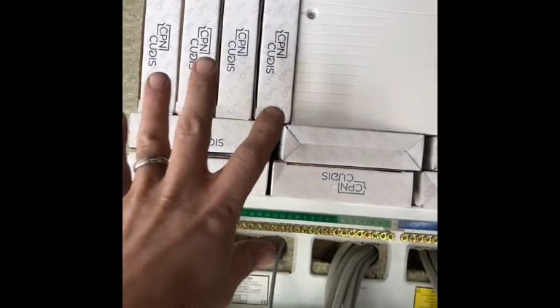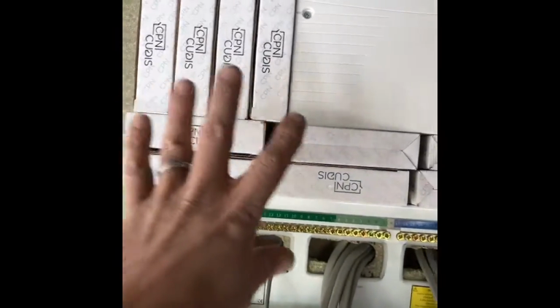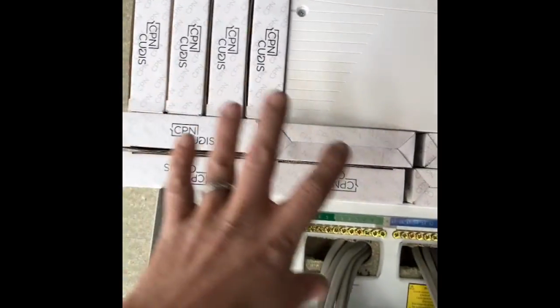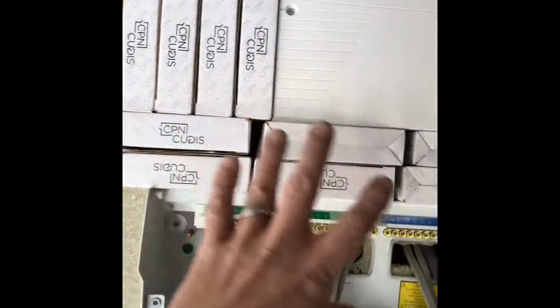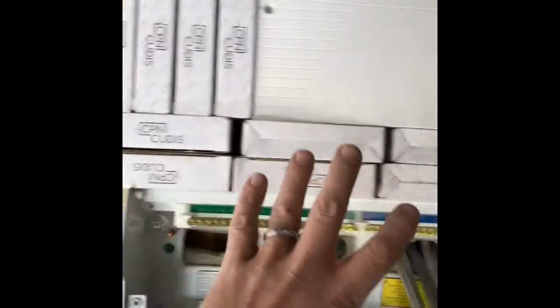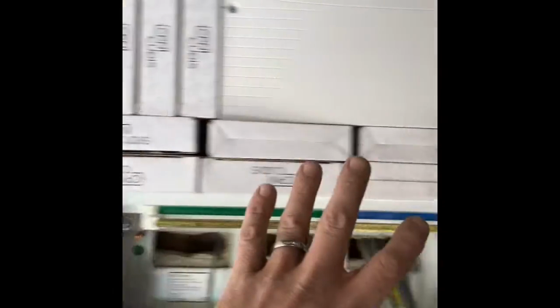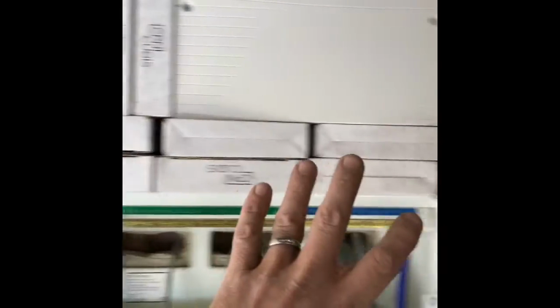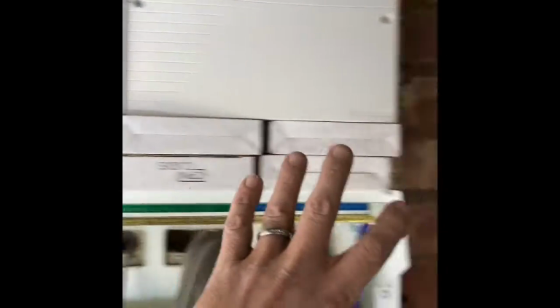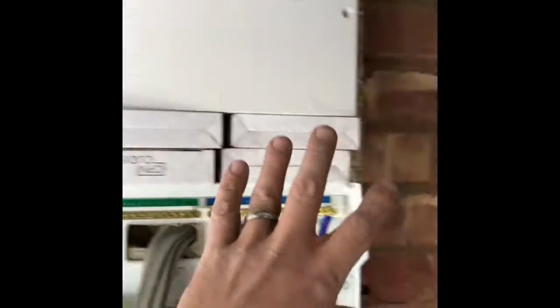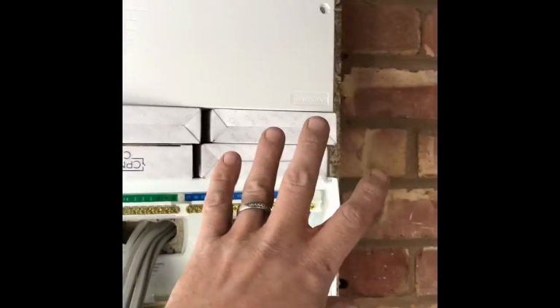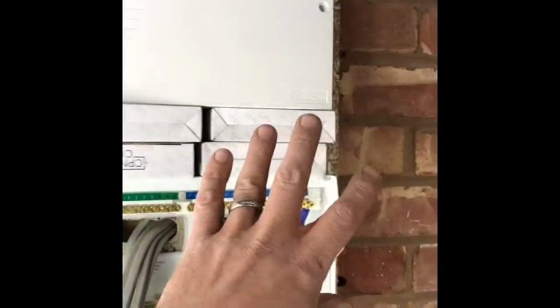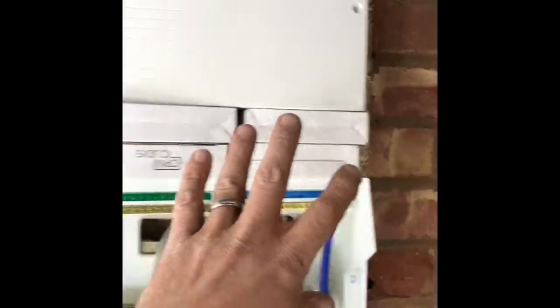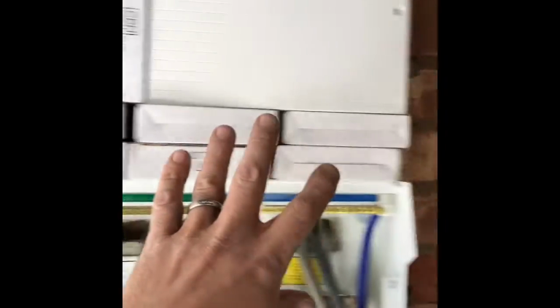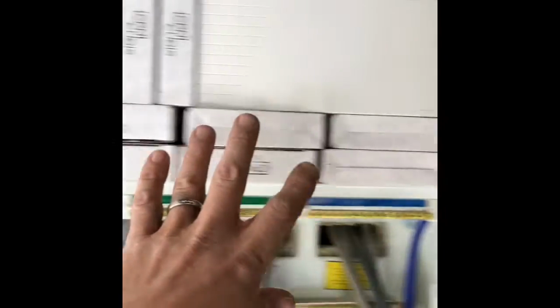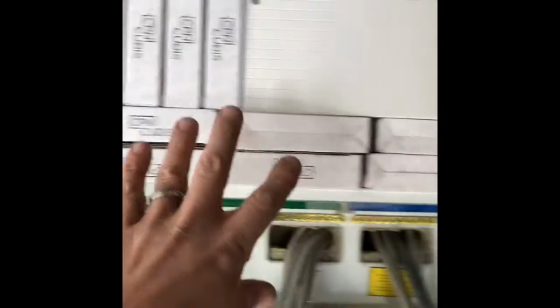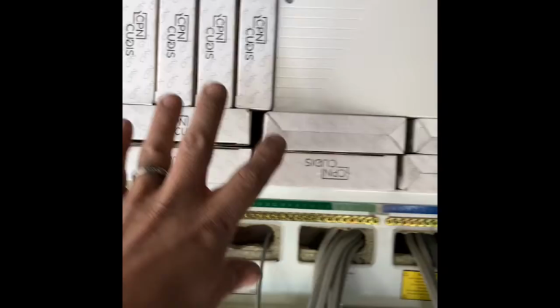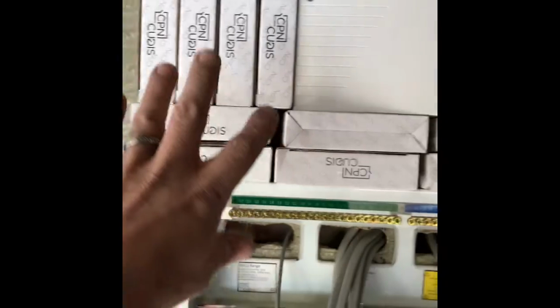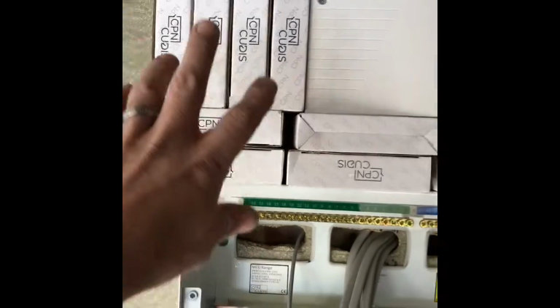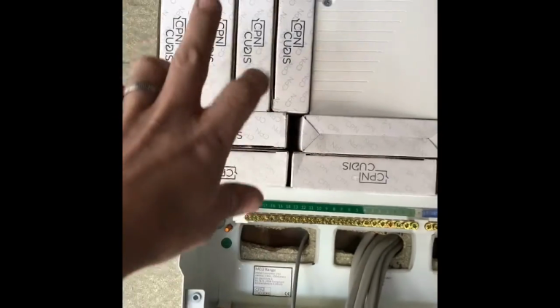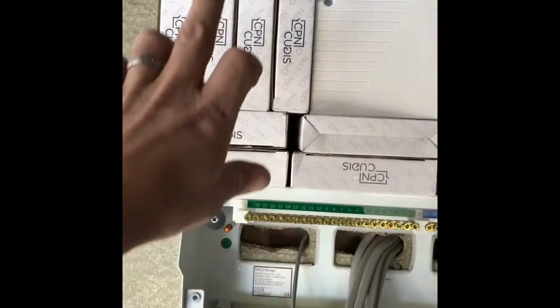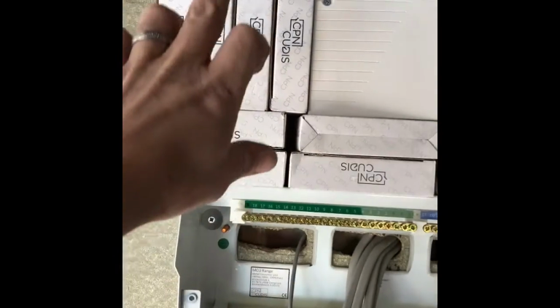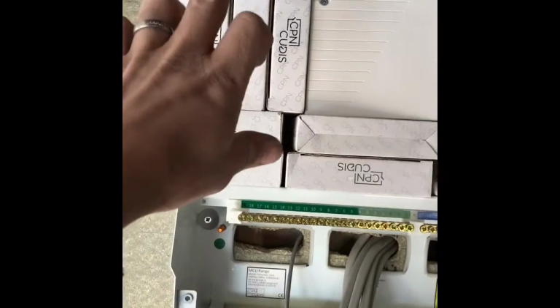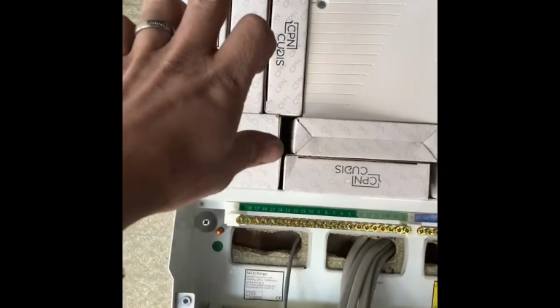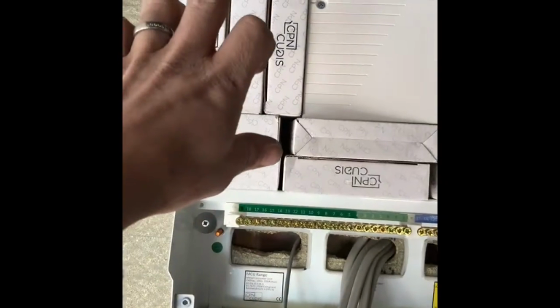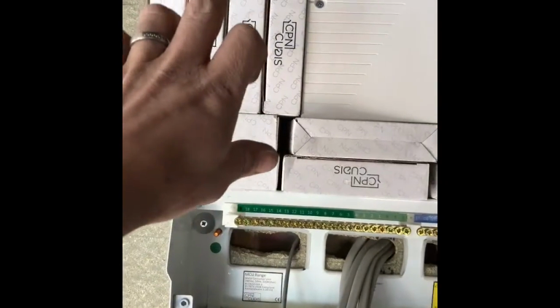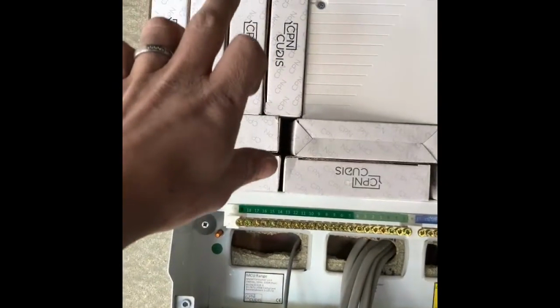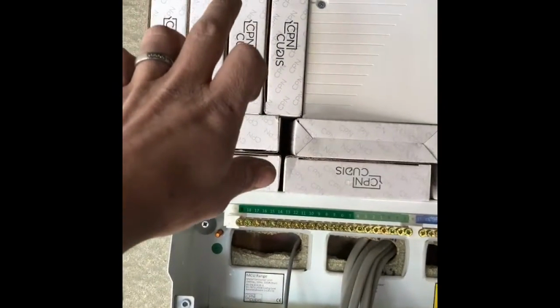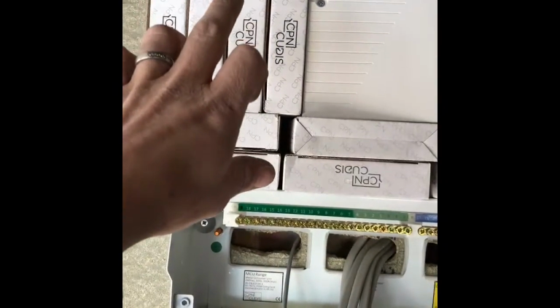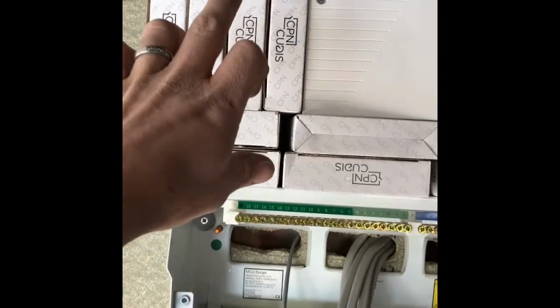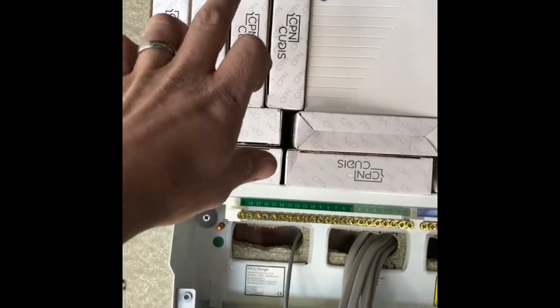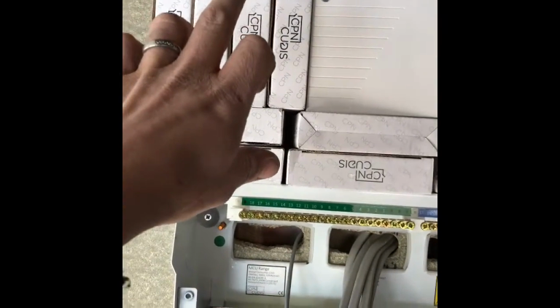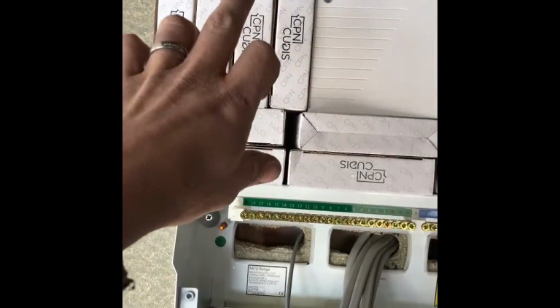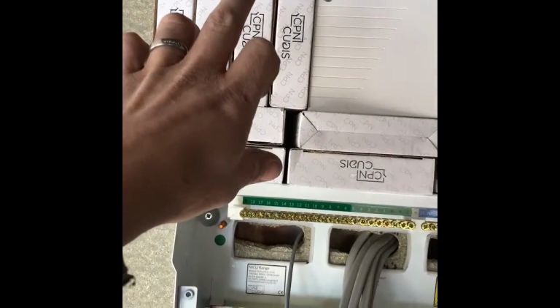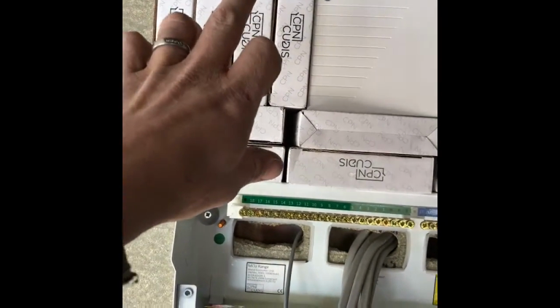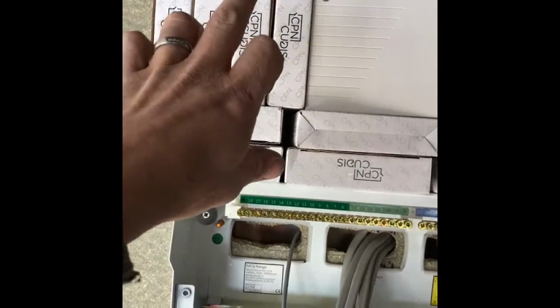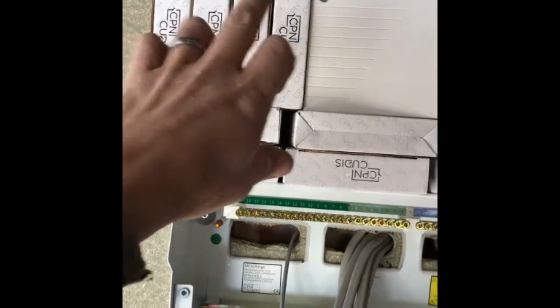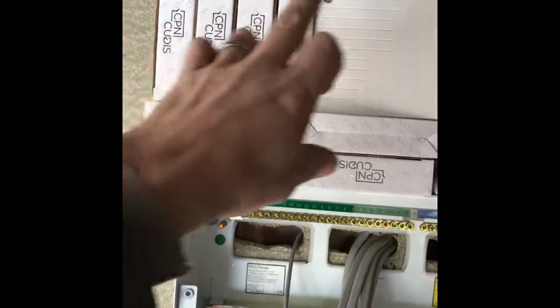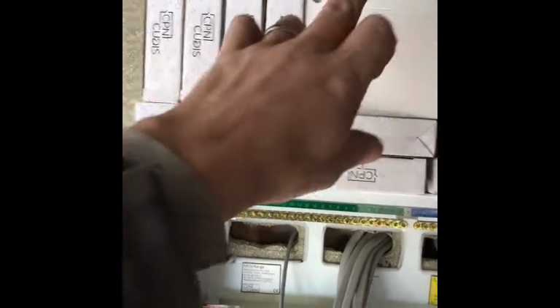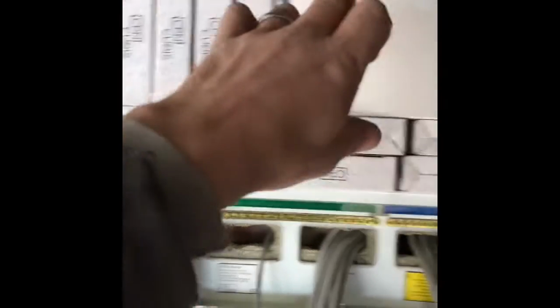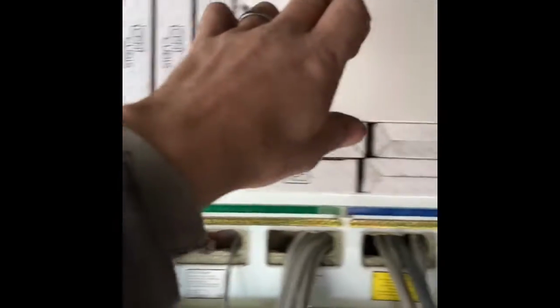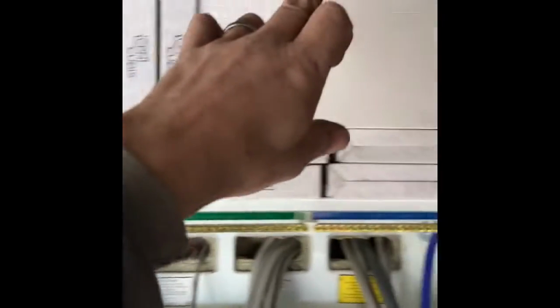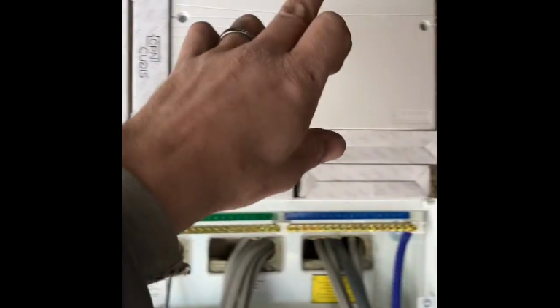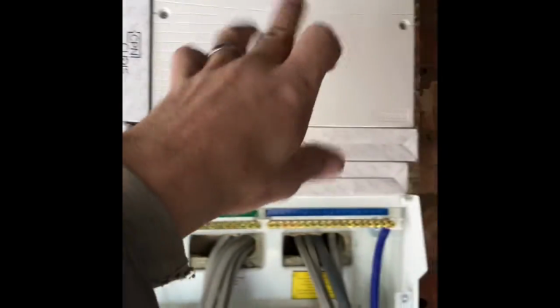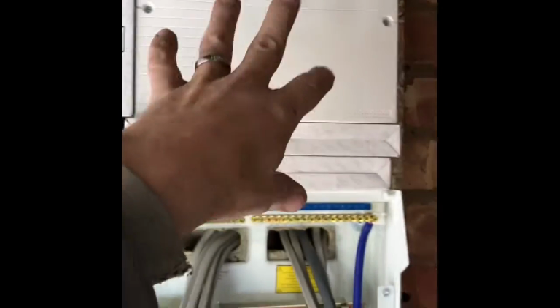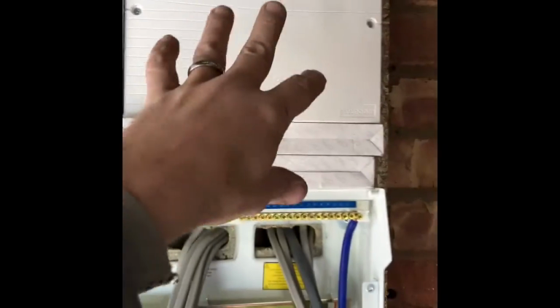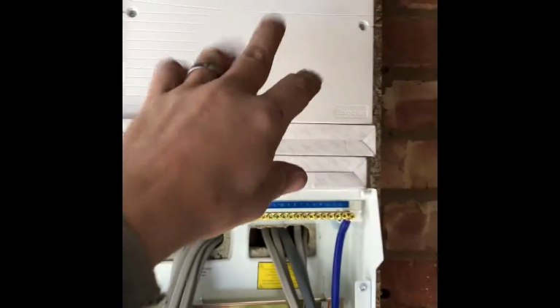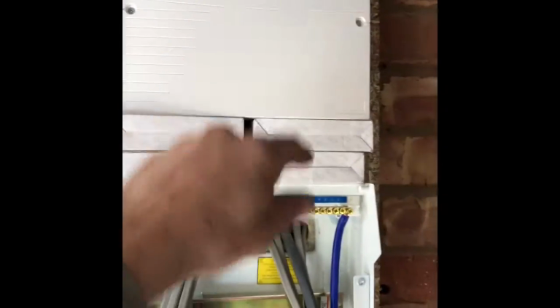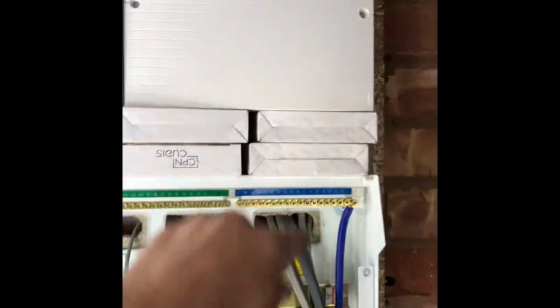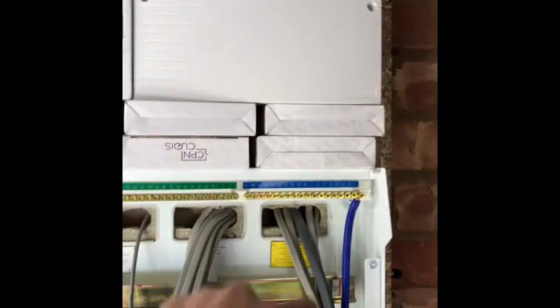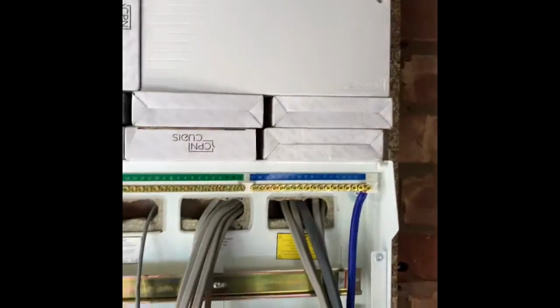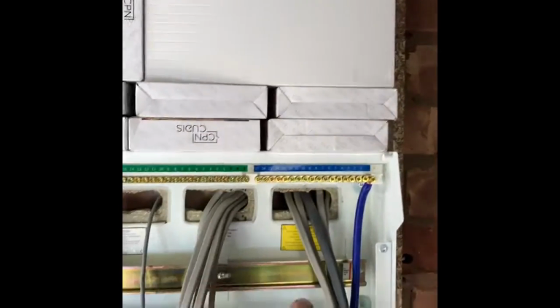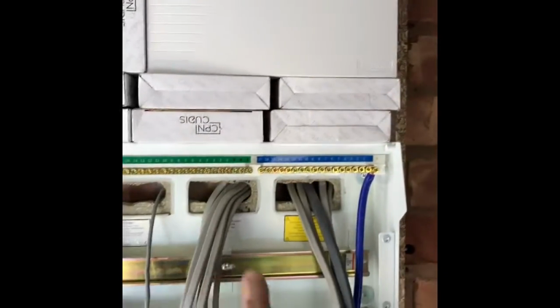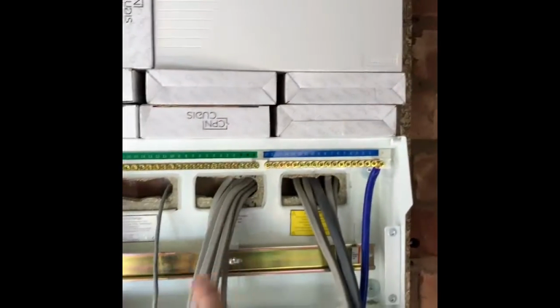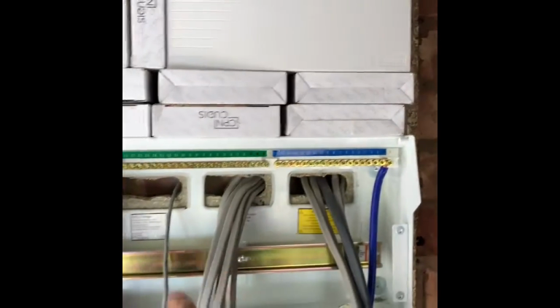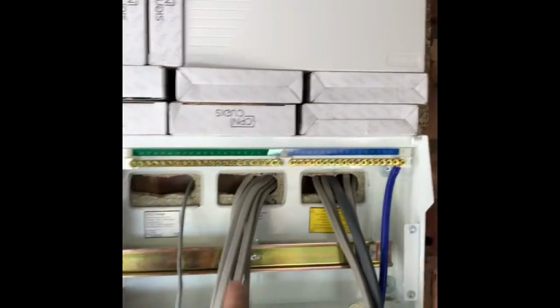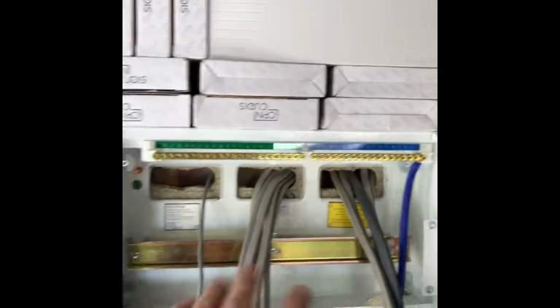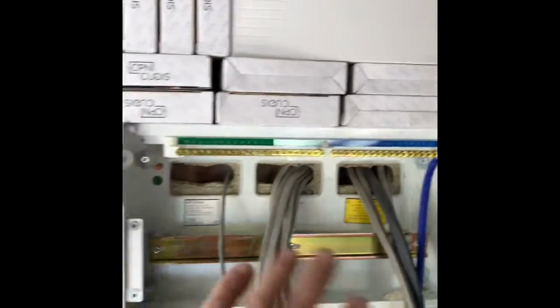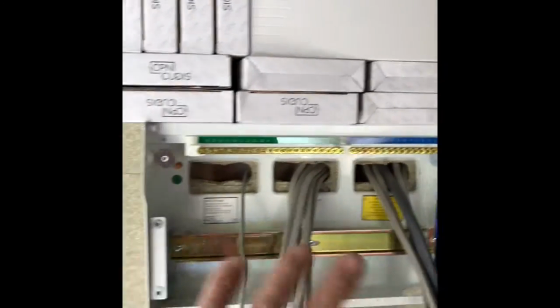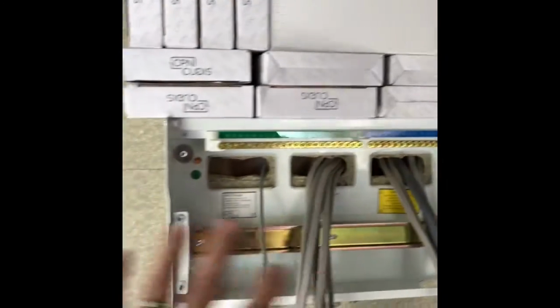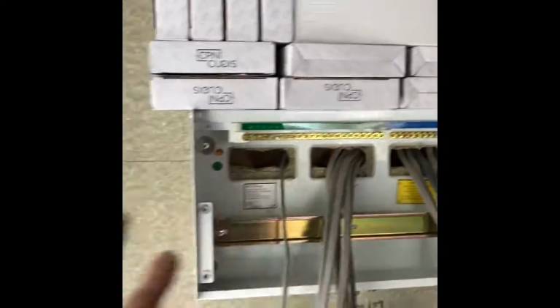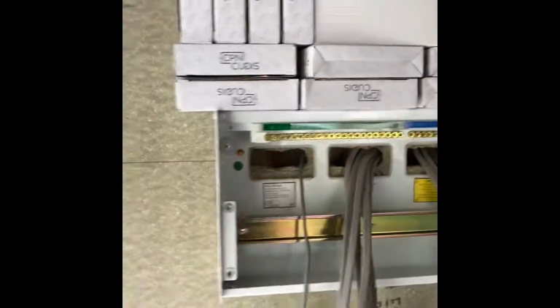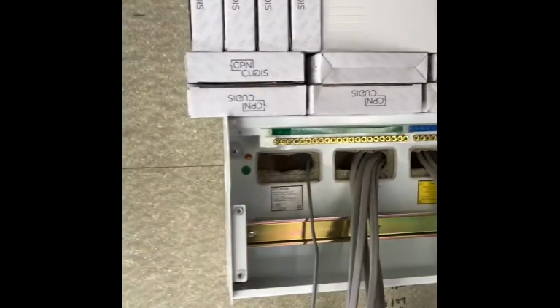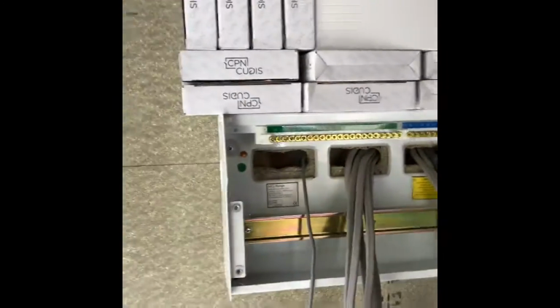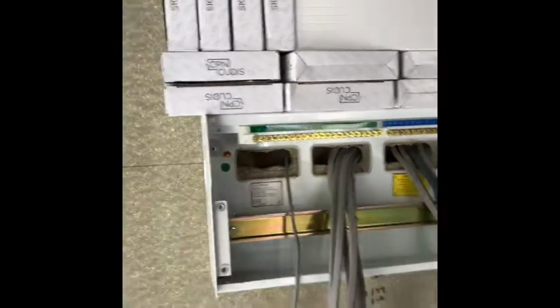Our RCBOs, main switch, MCB — very long panel. There's the one. Bosh, bosh.